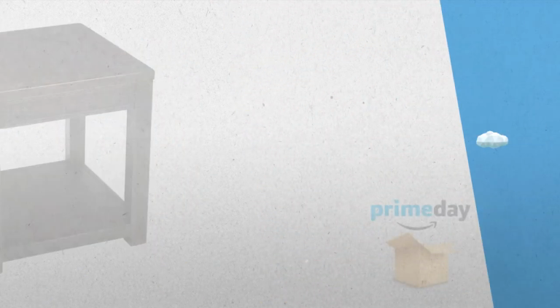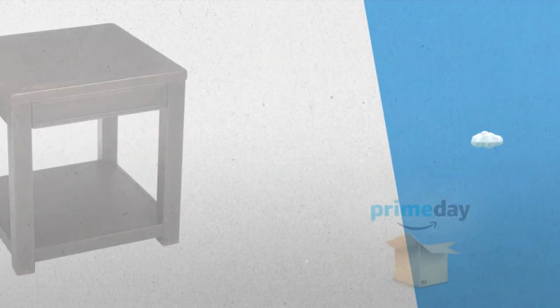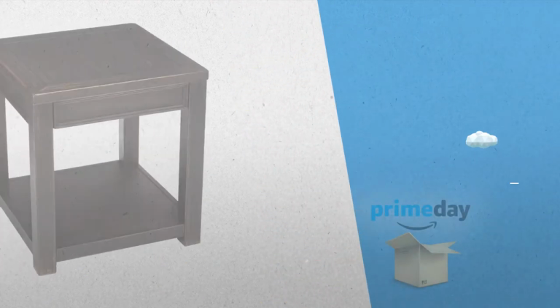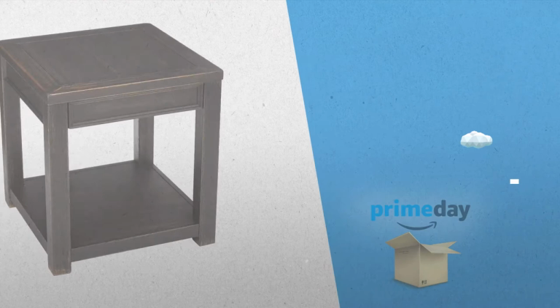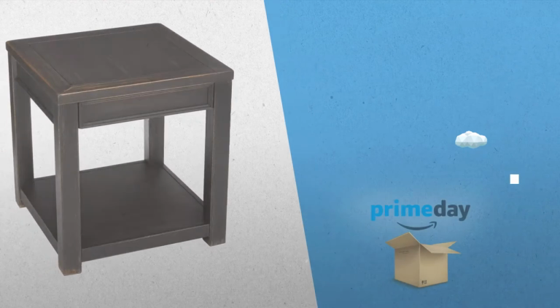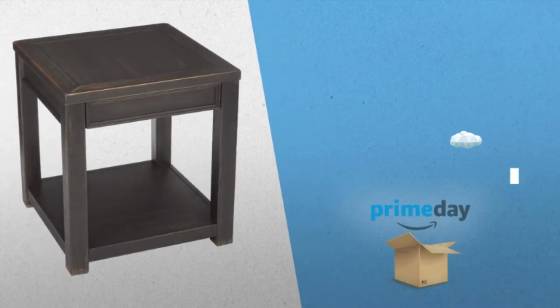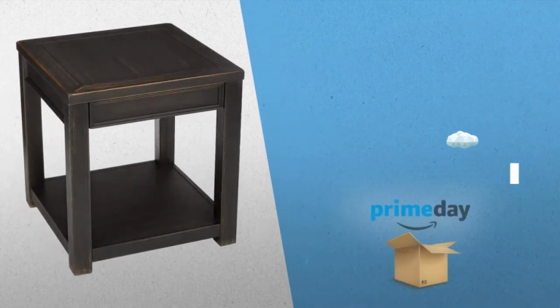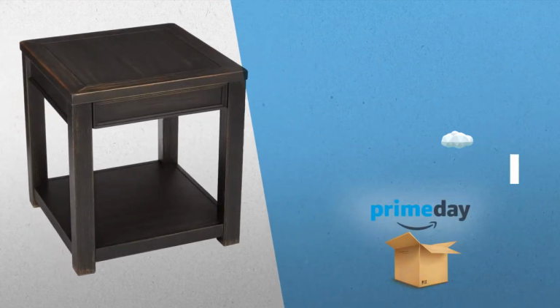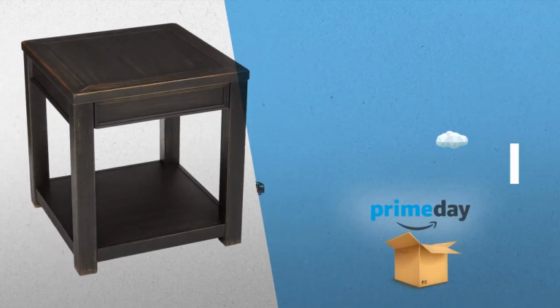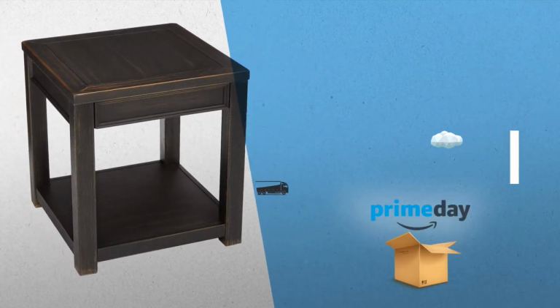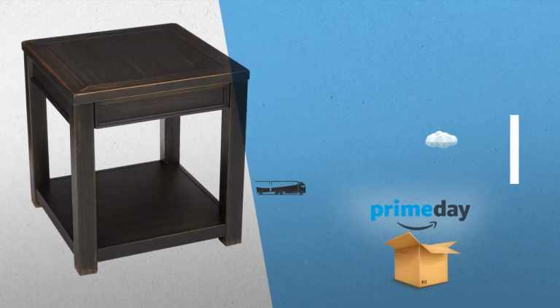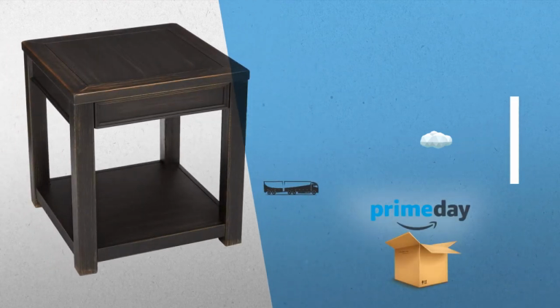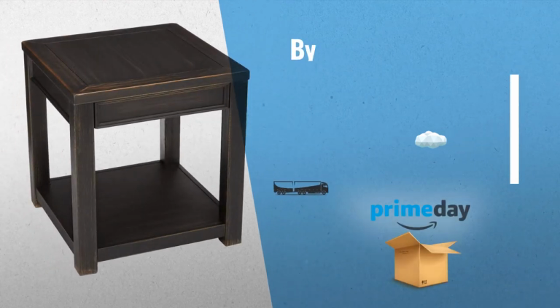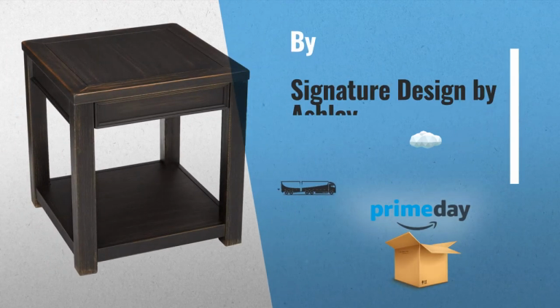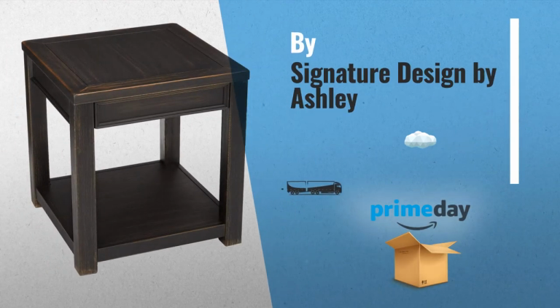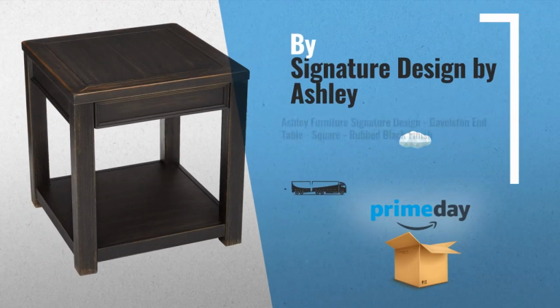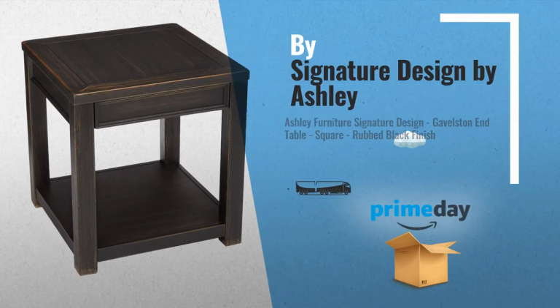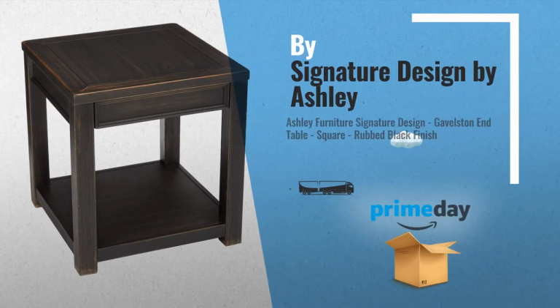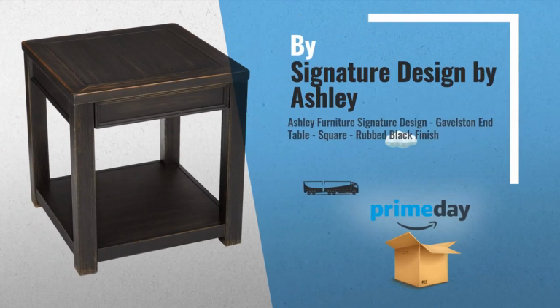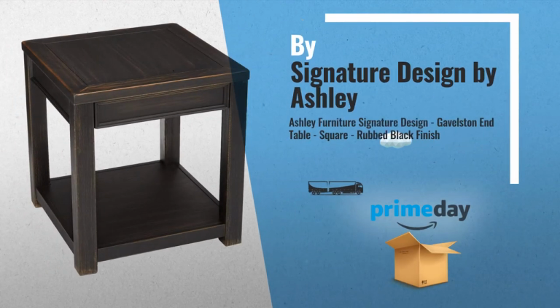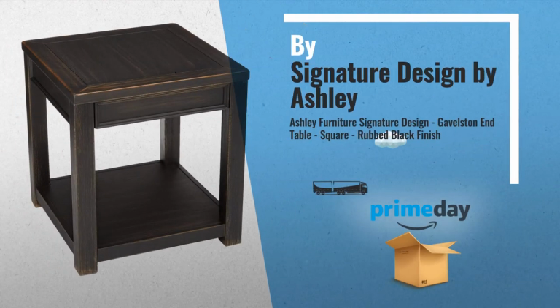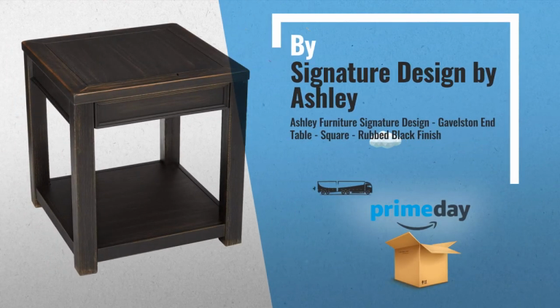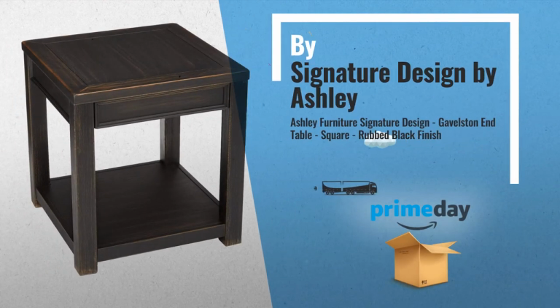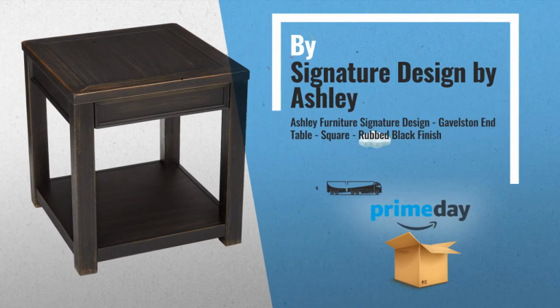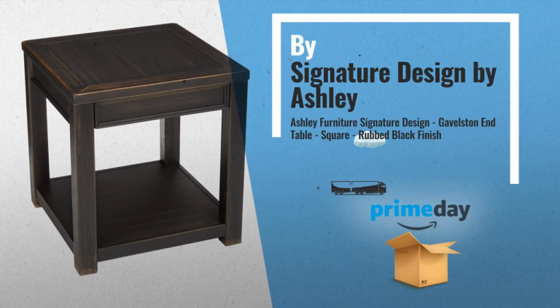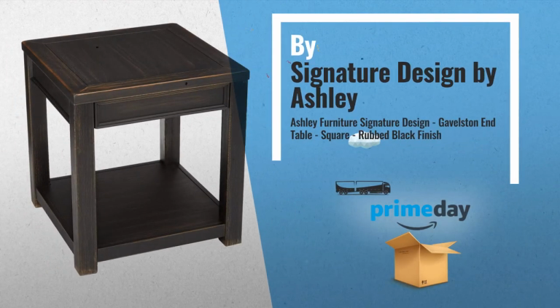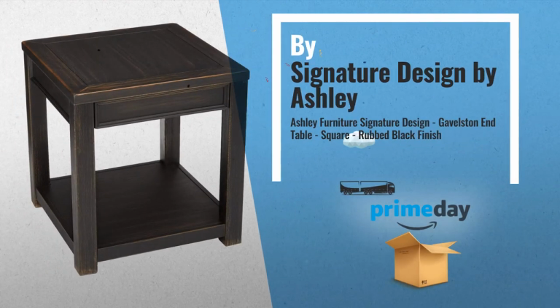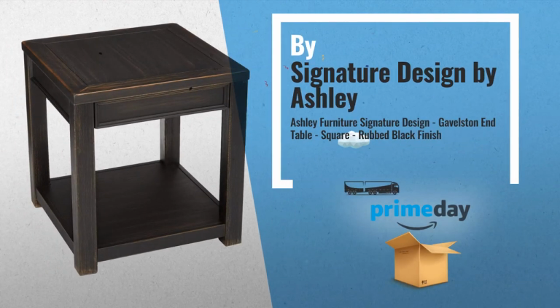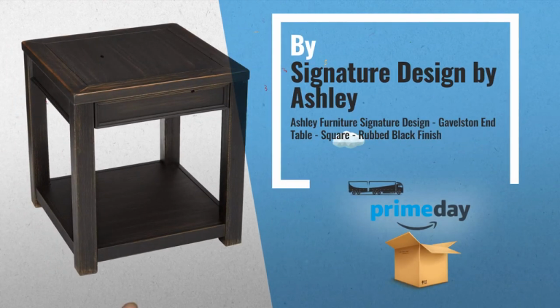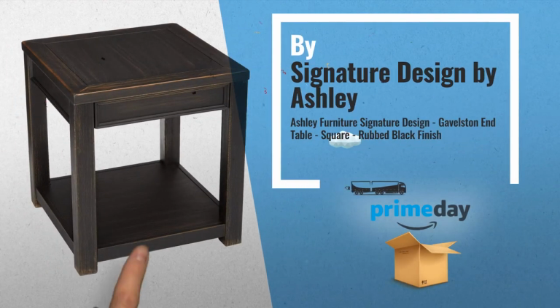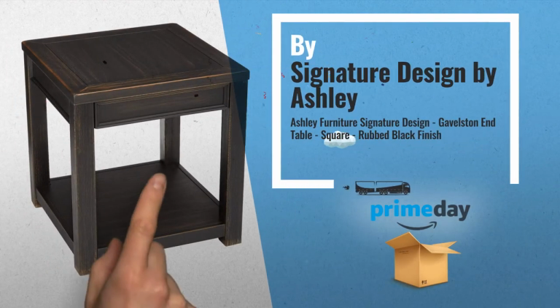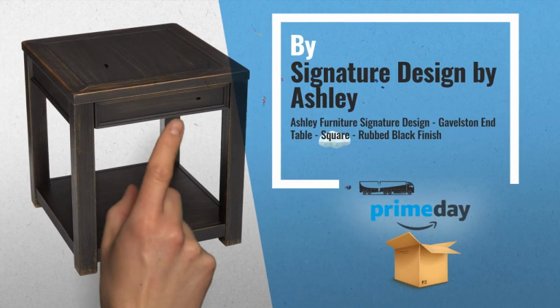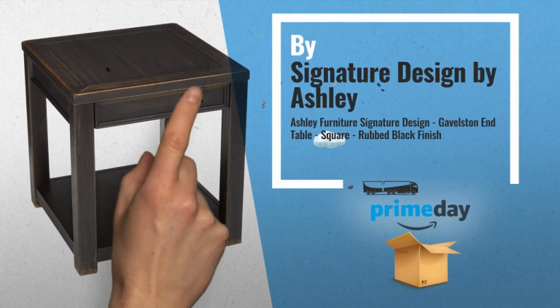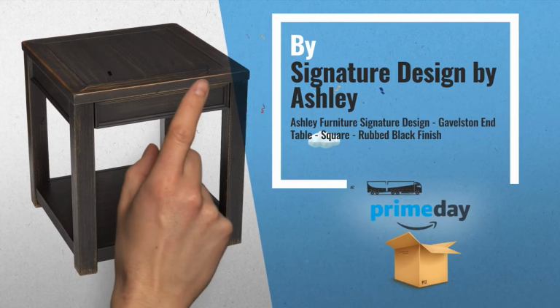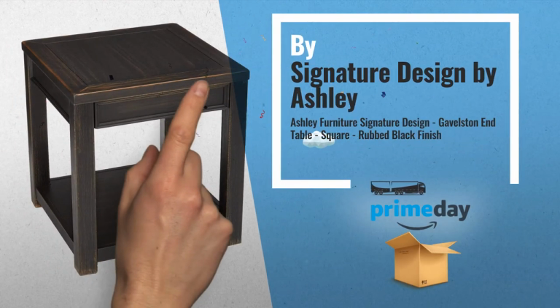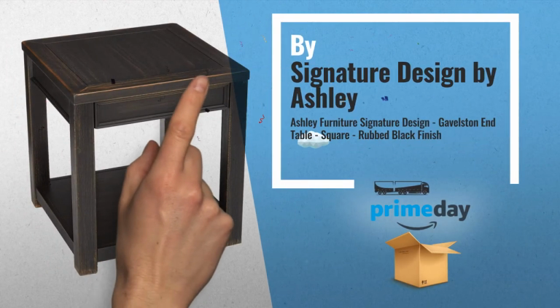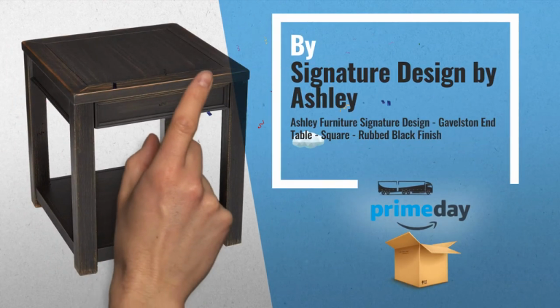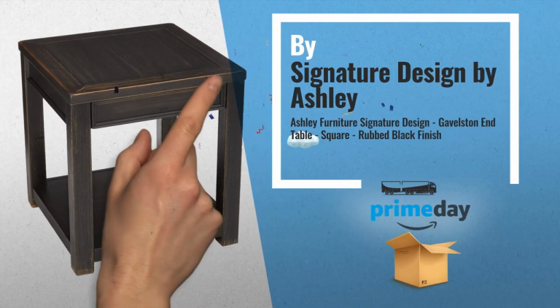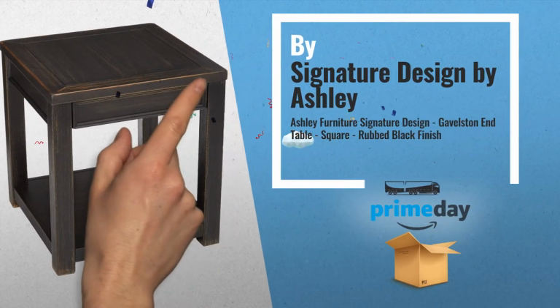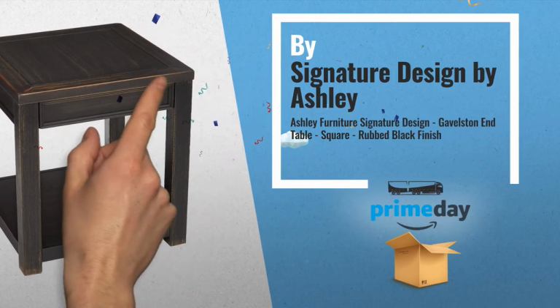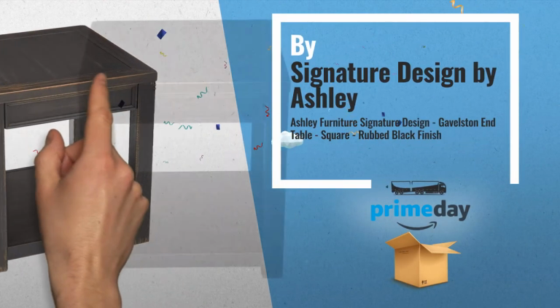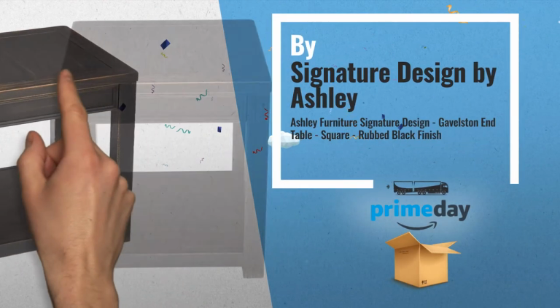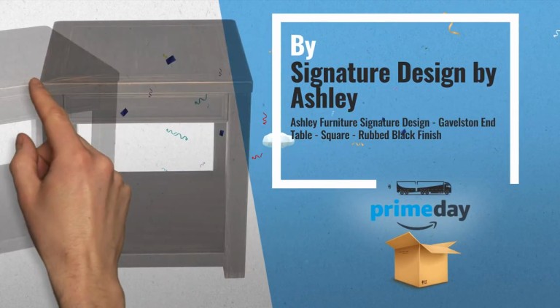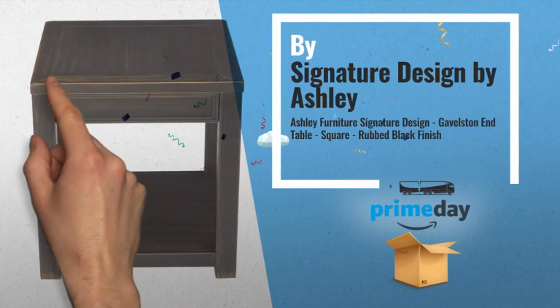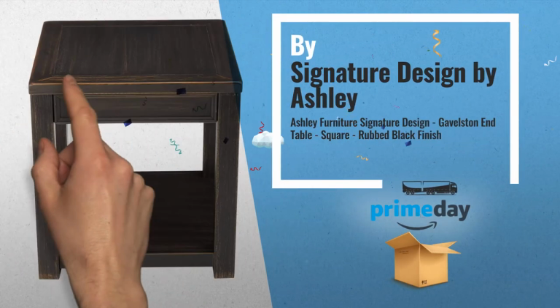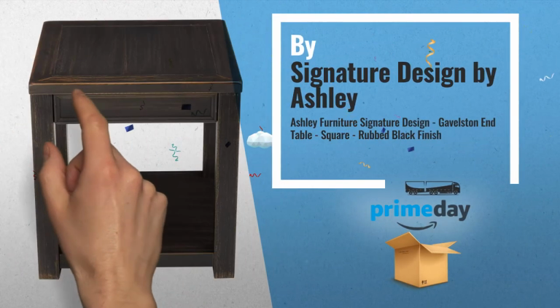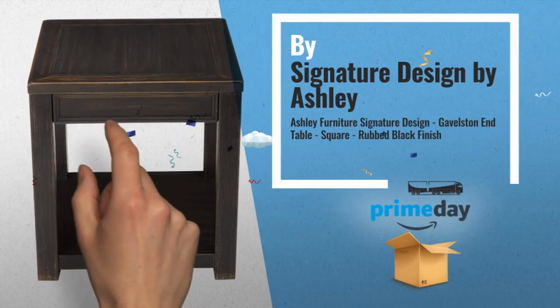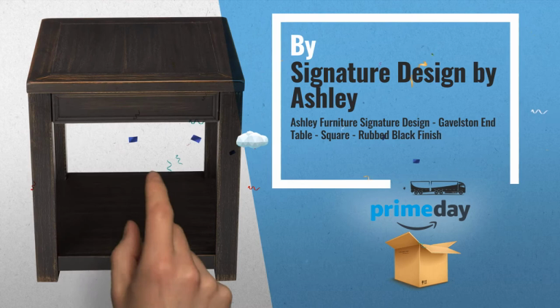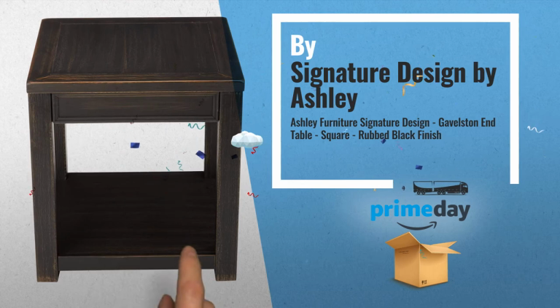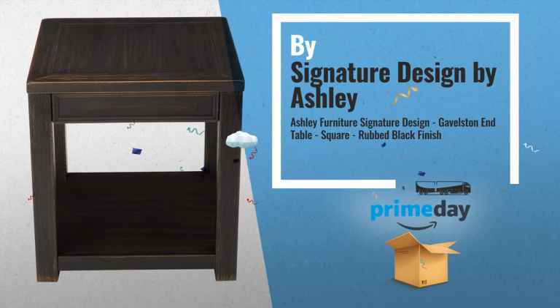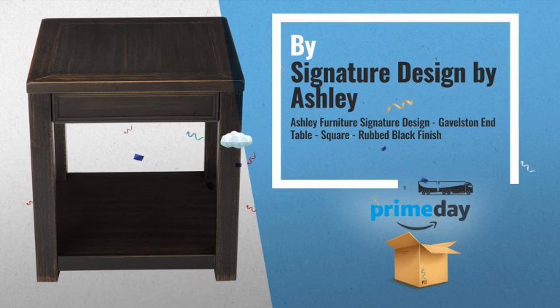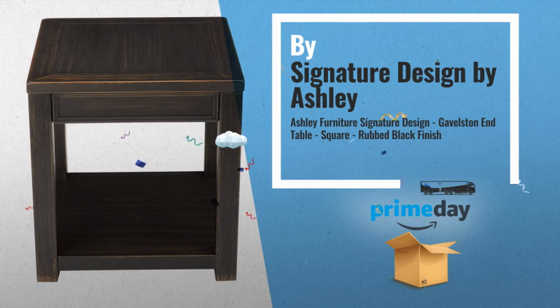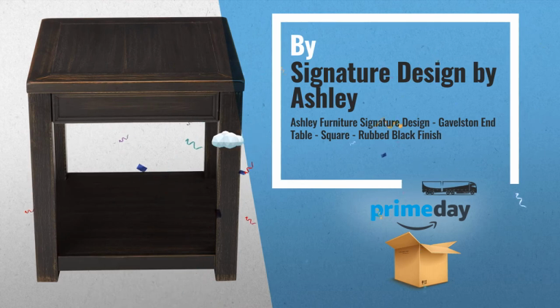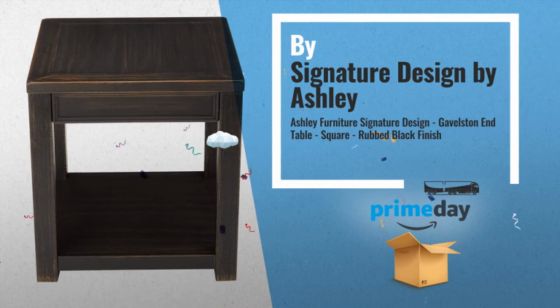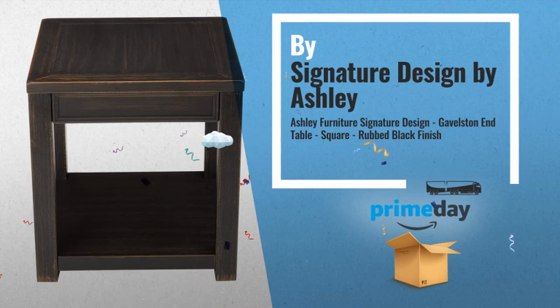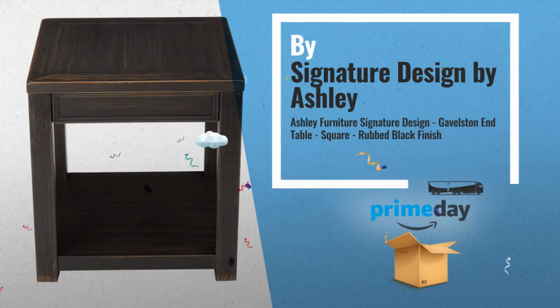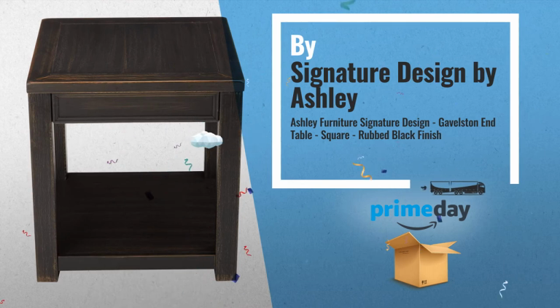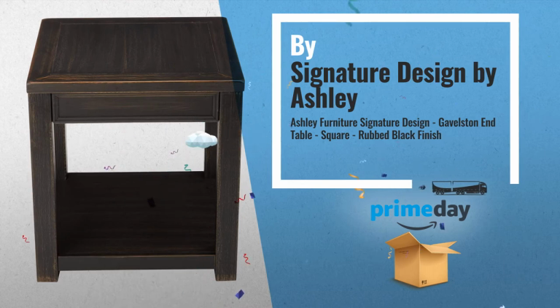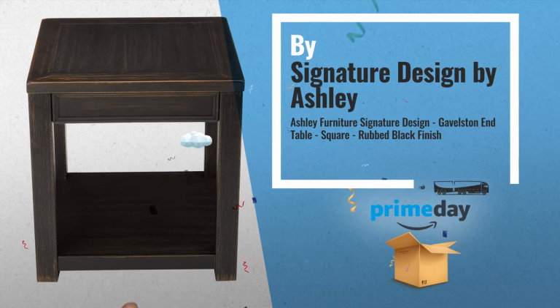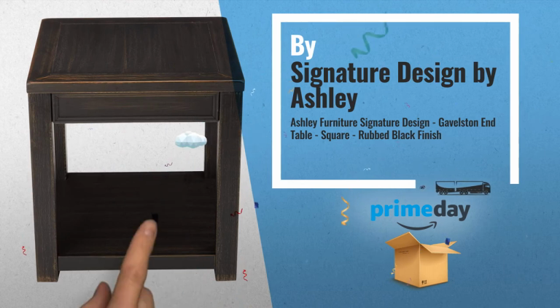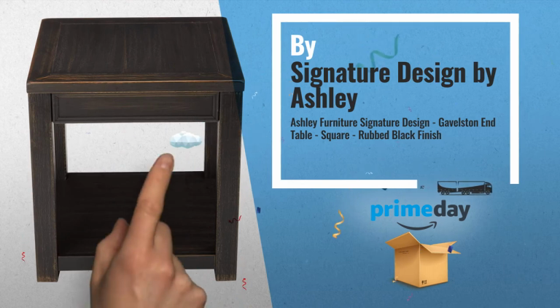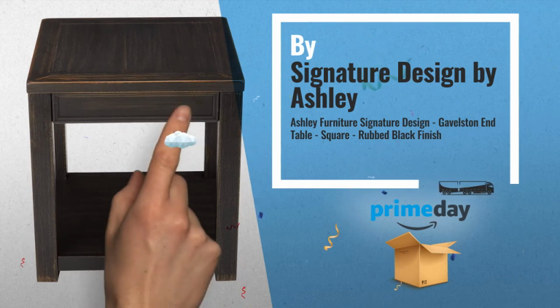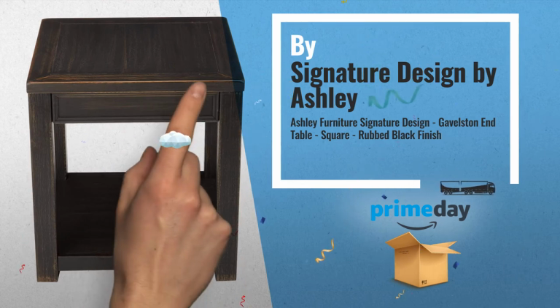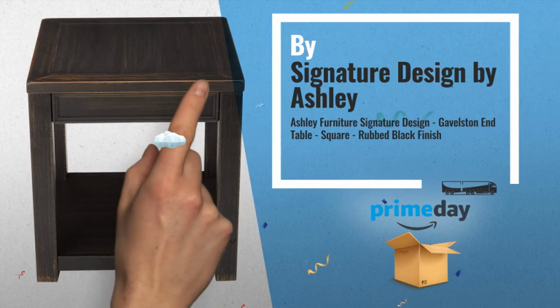Number 6, by Signature Design by Ashley. Shop for Amazon Prime Special Deals.